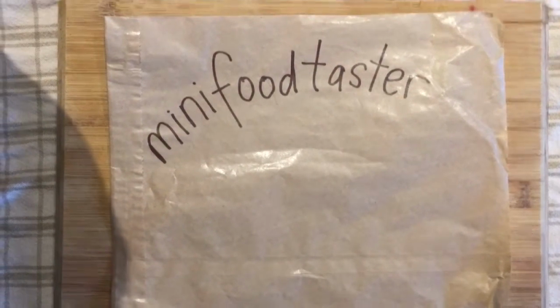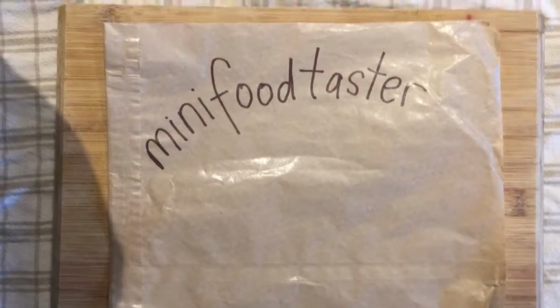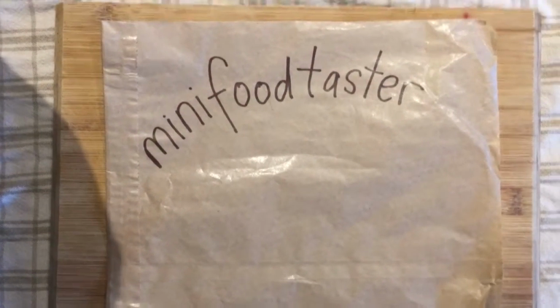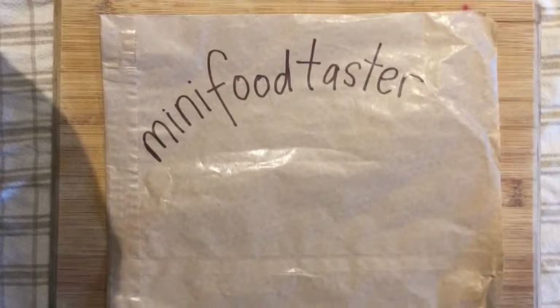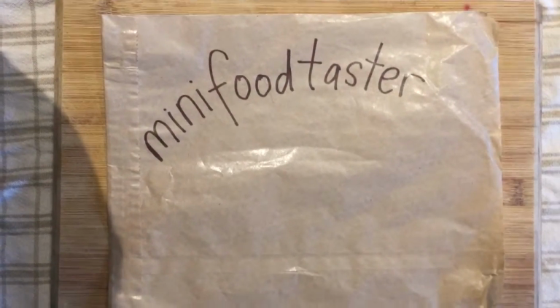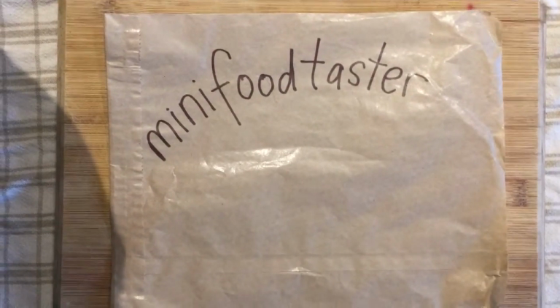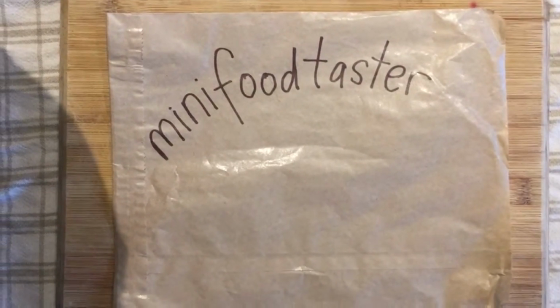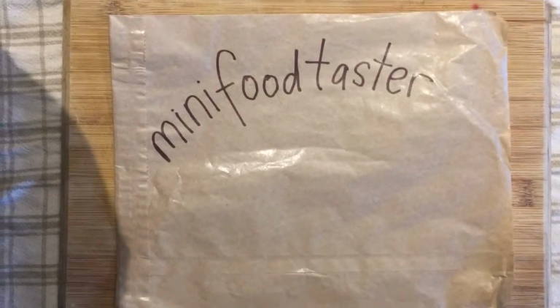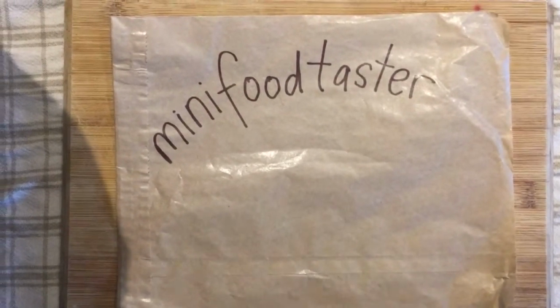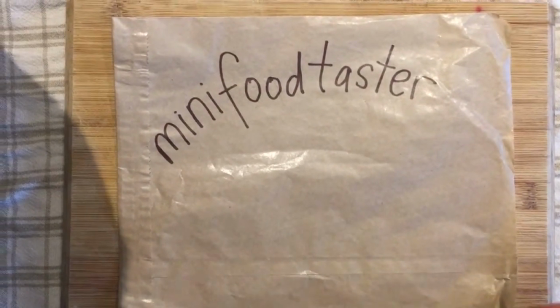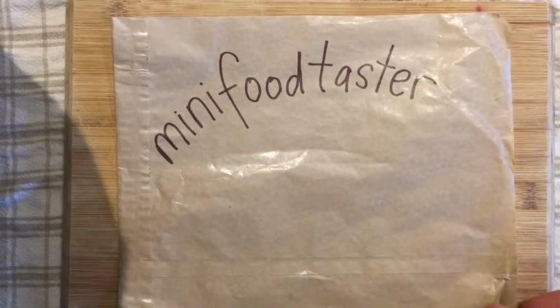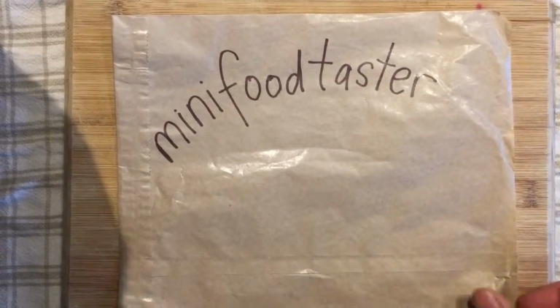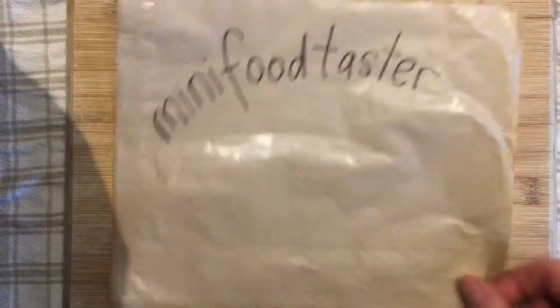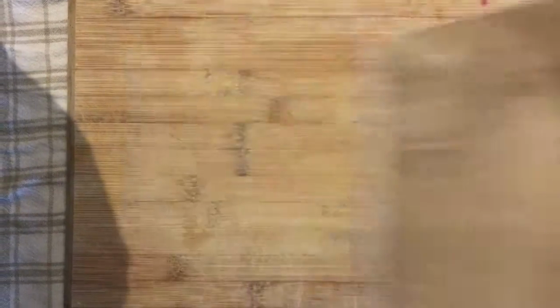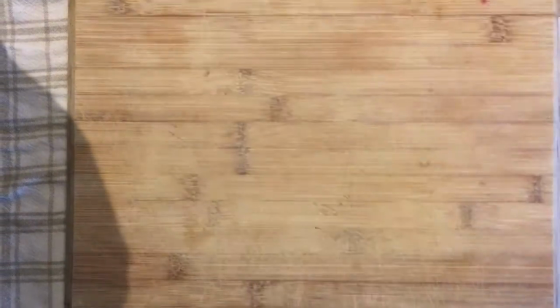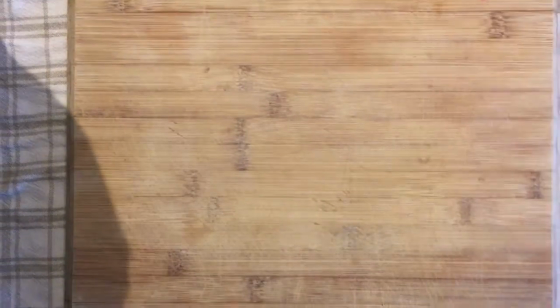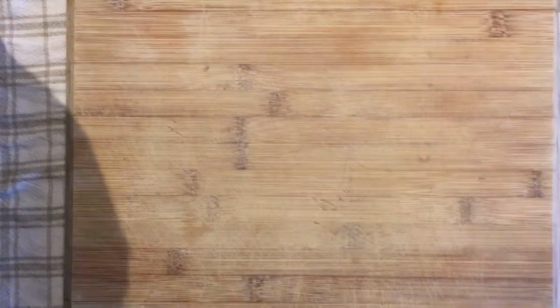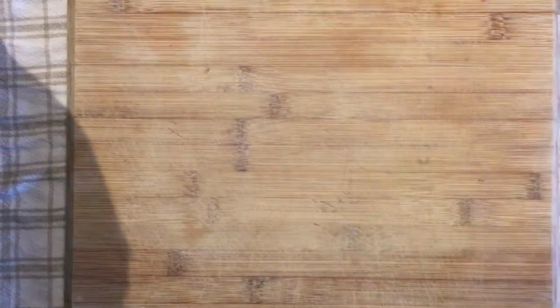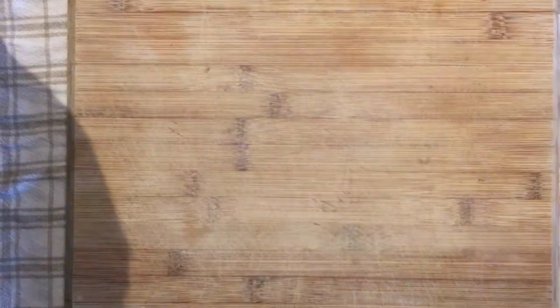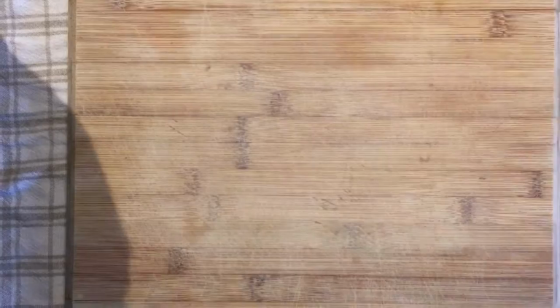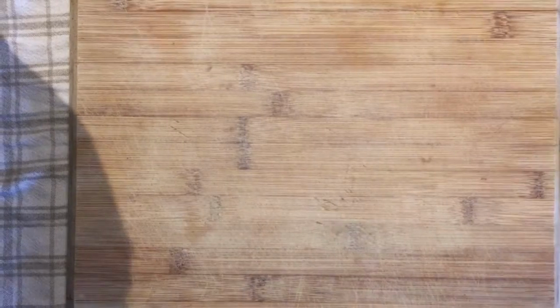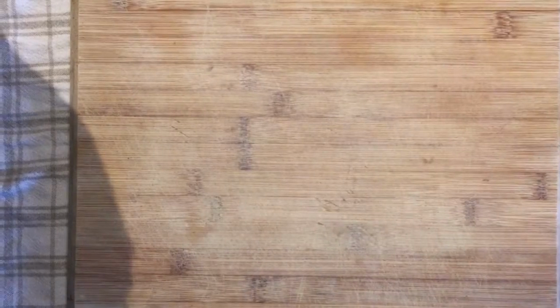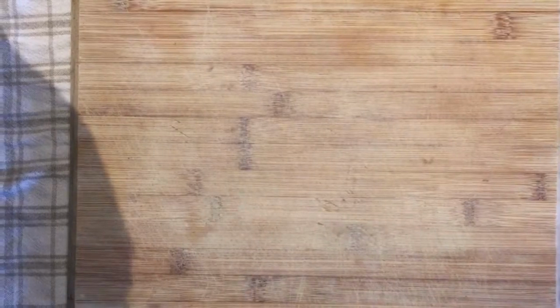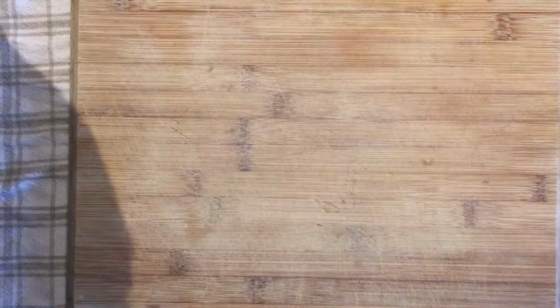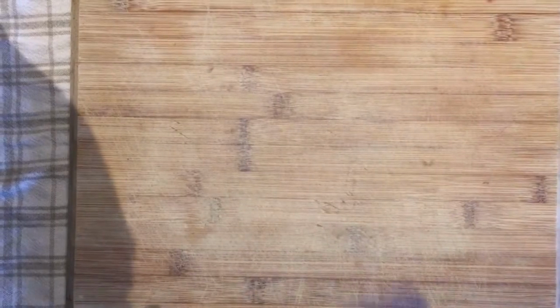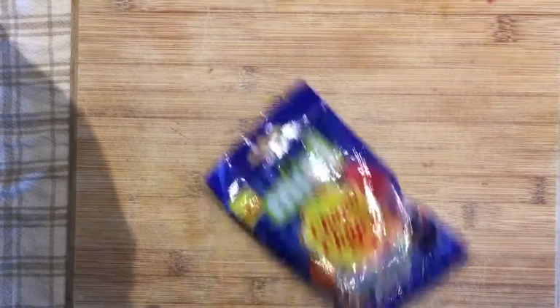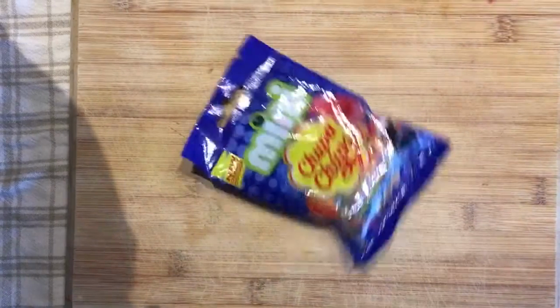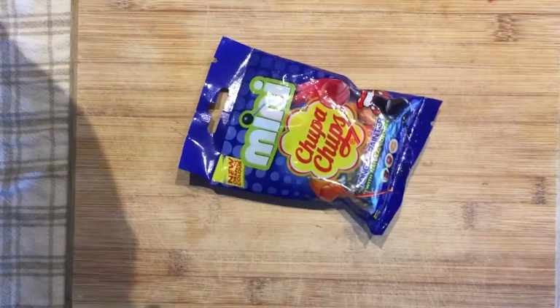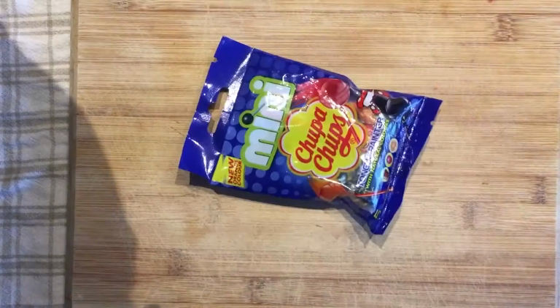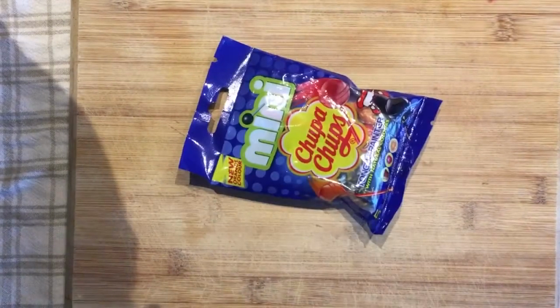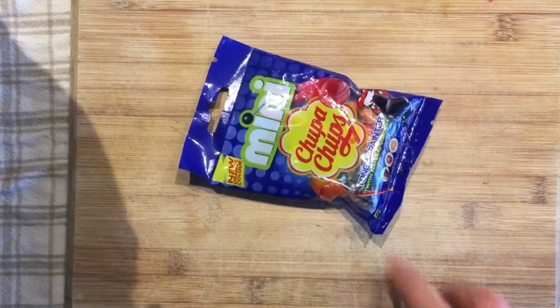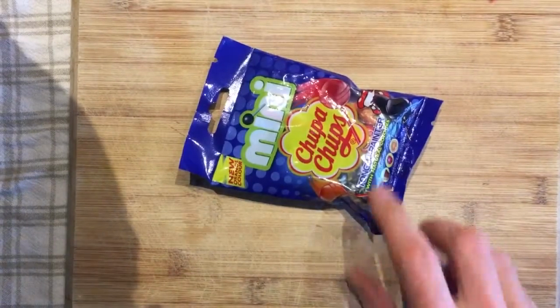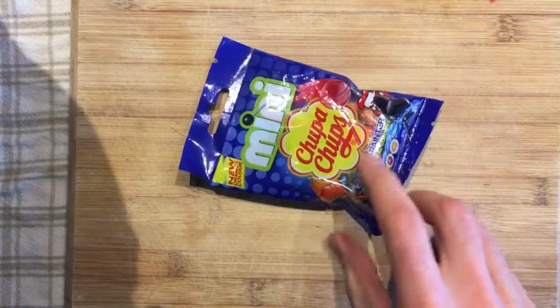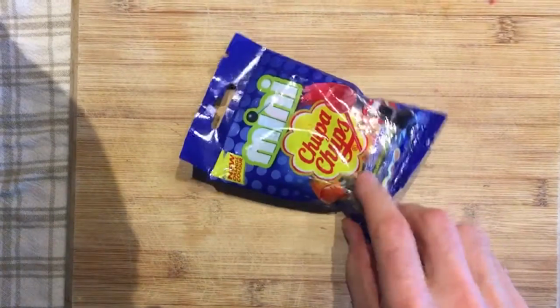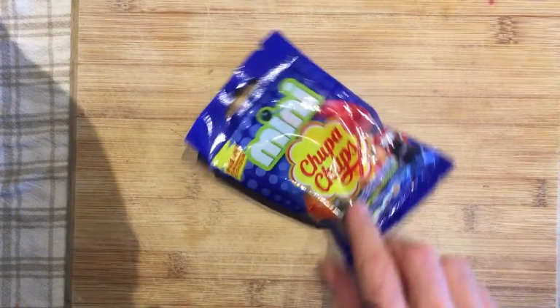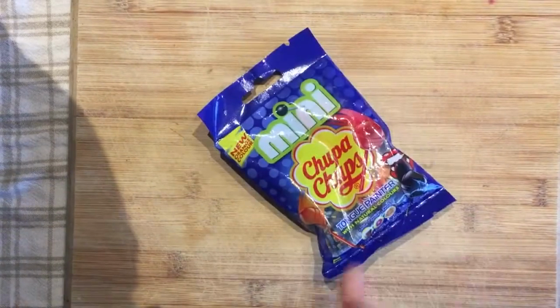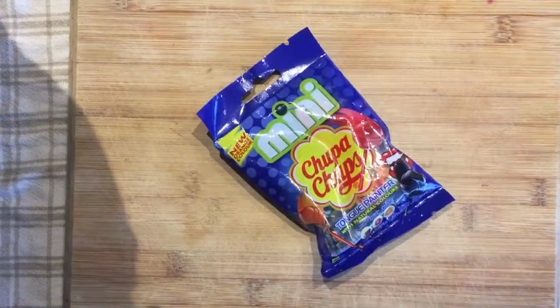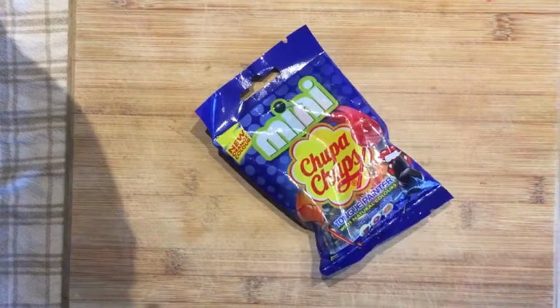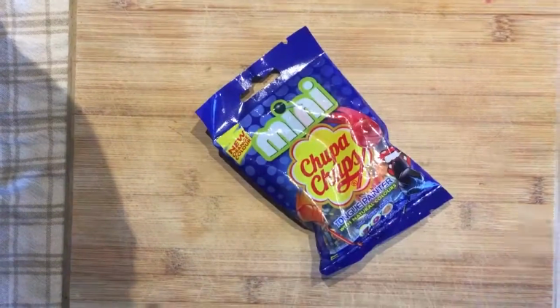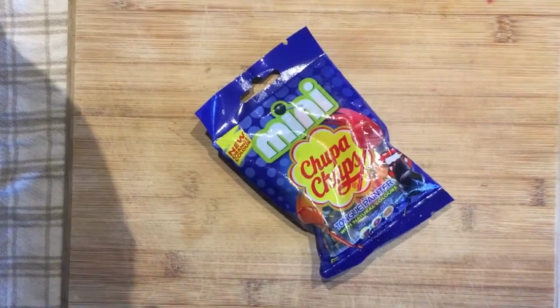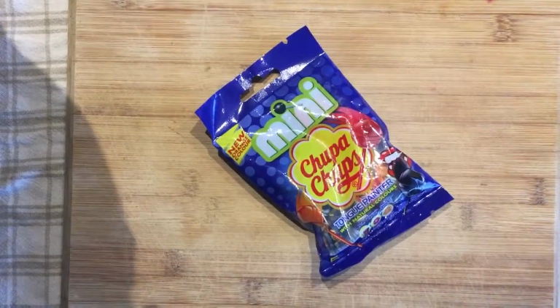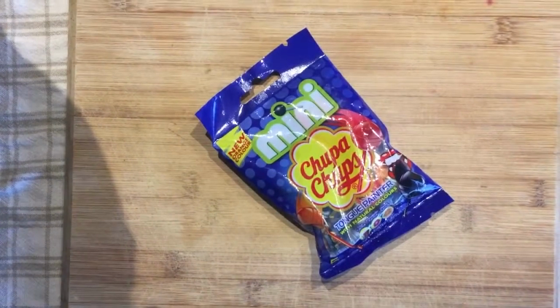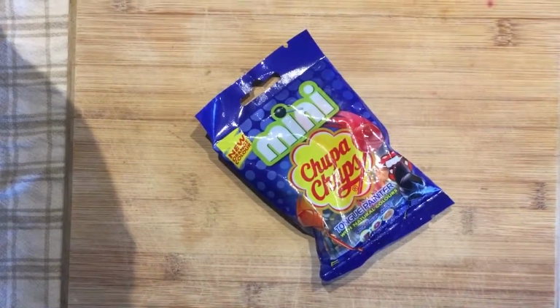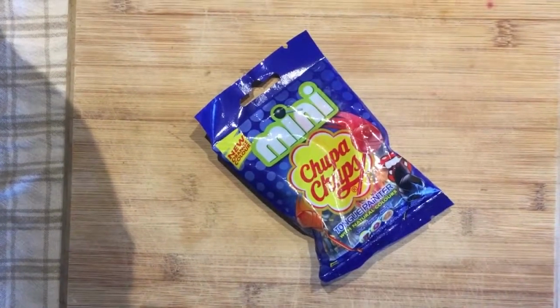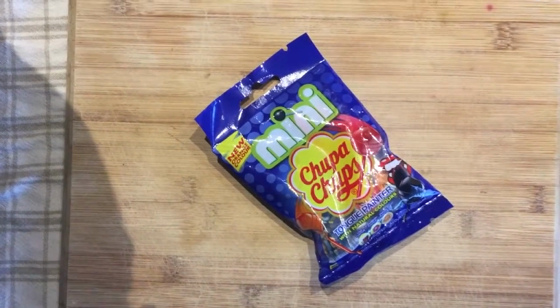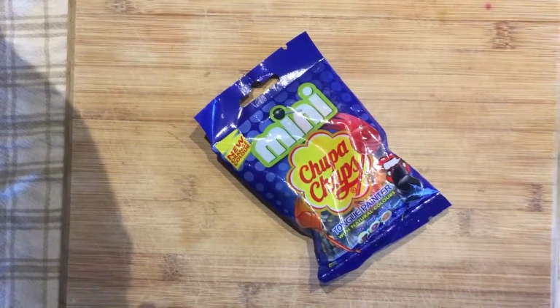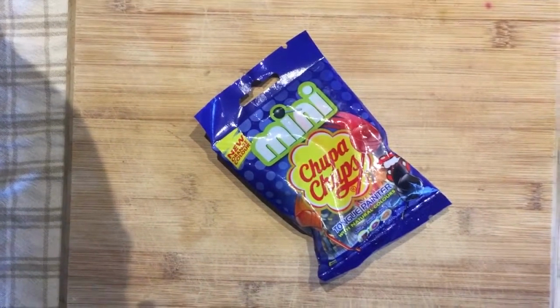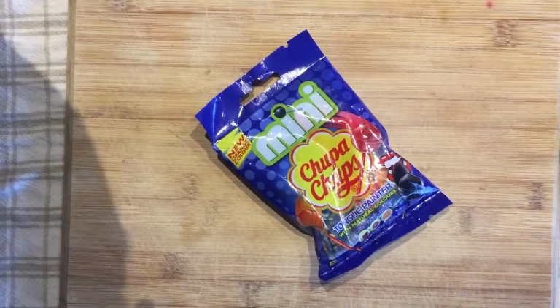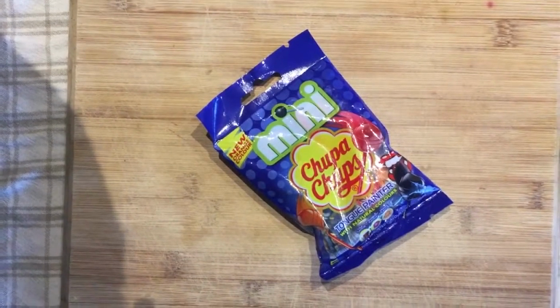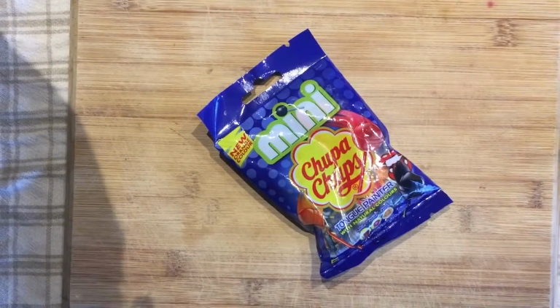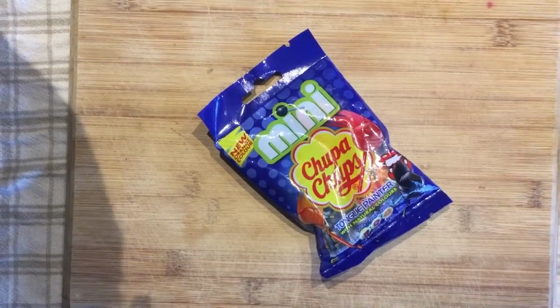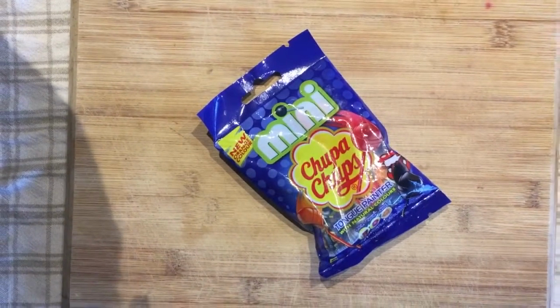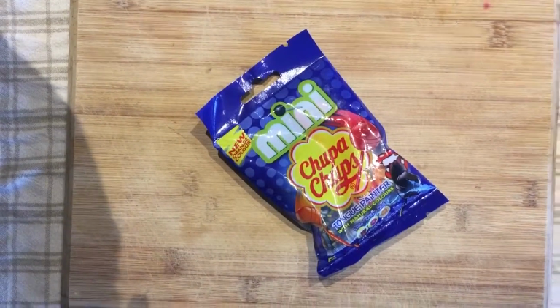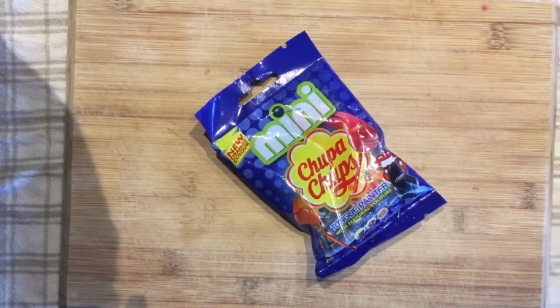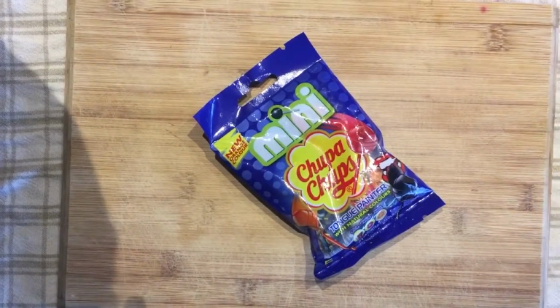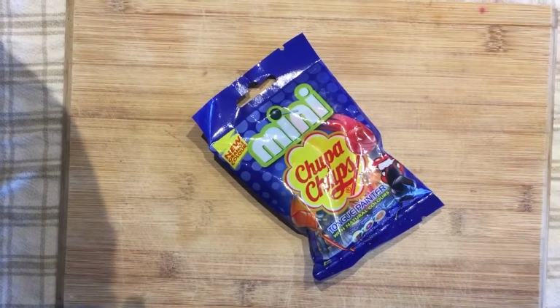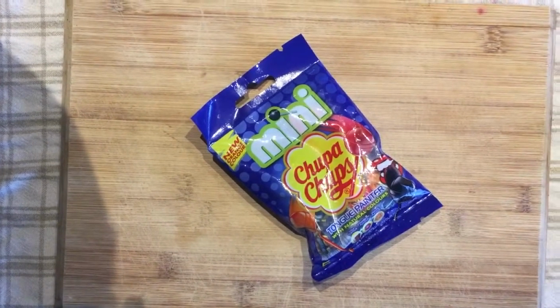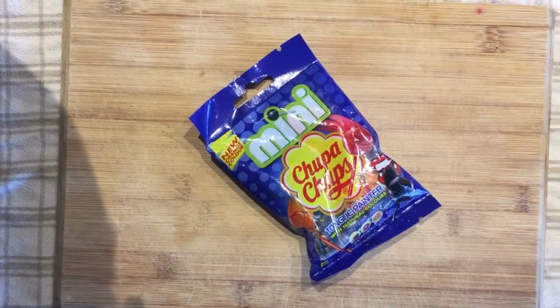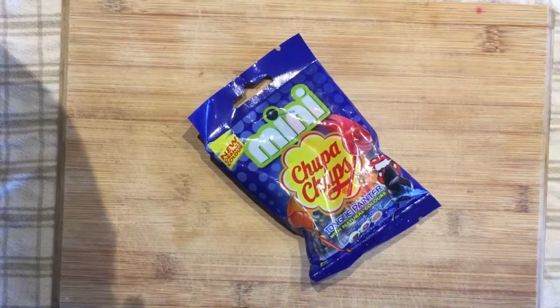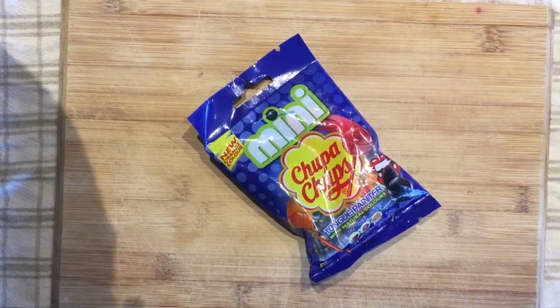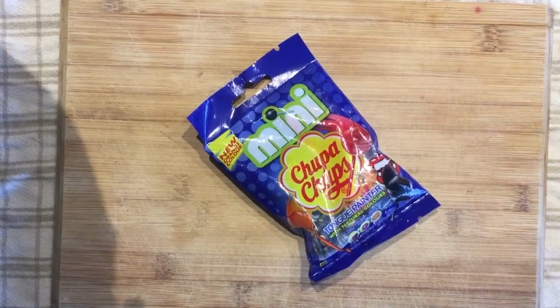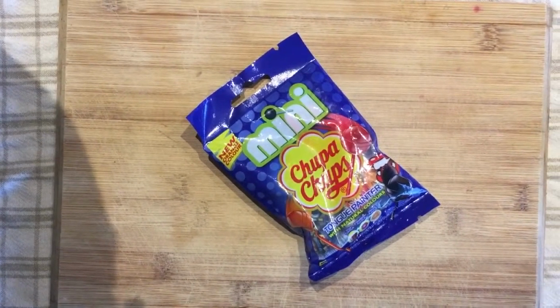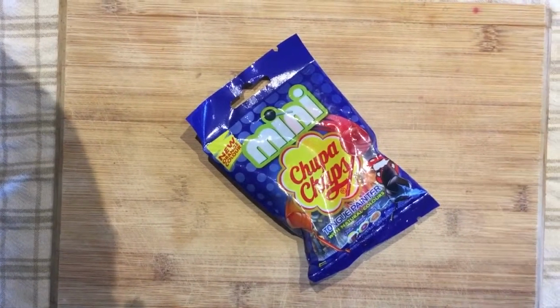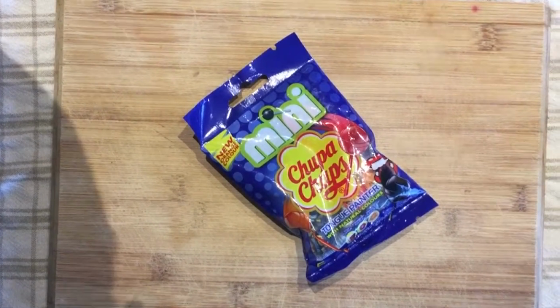MiniFoodTaster.com. Today on Mini Food Taster, we're going to be sampling the Mini Chopper Chops.